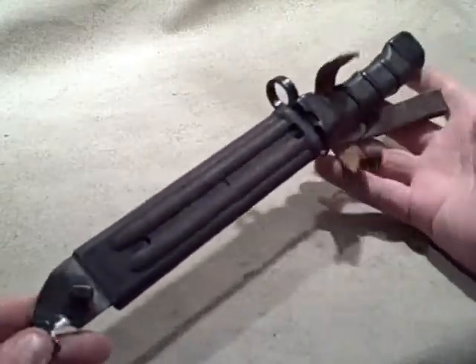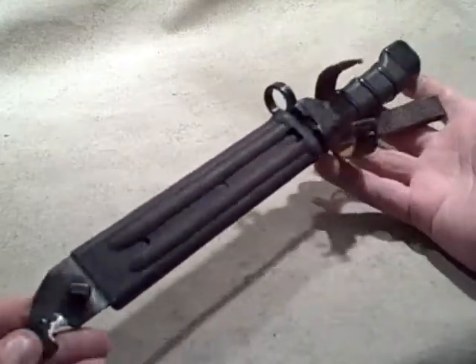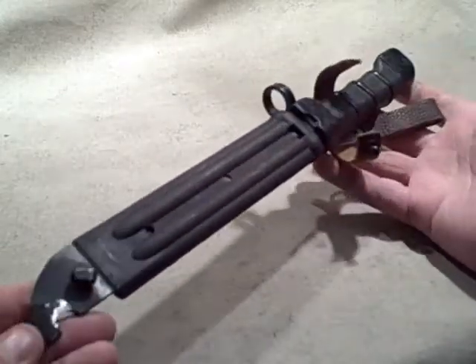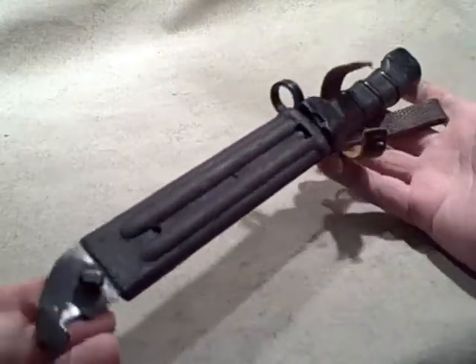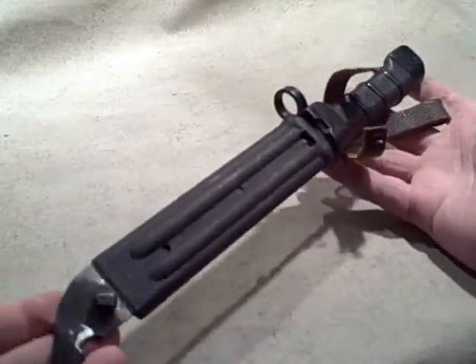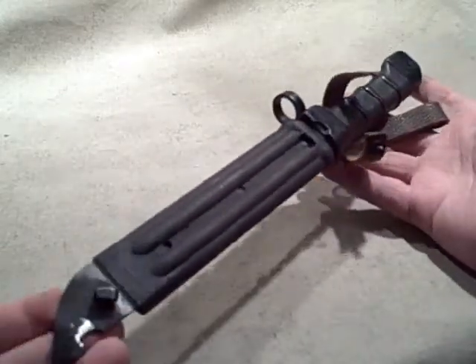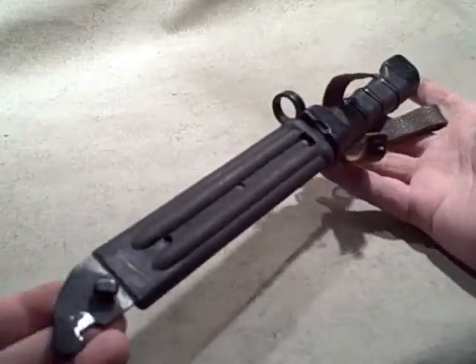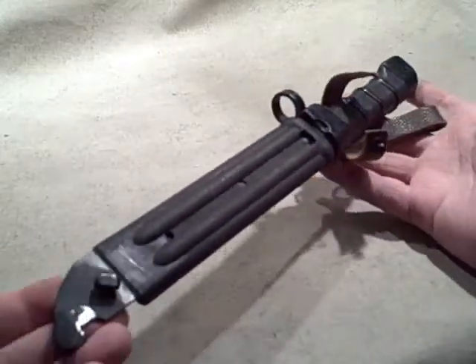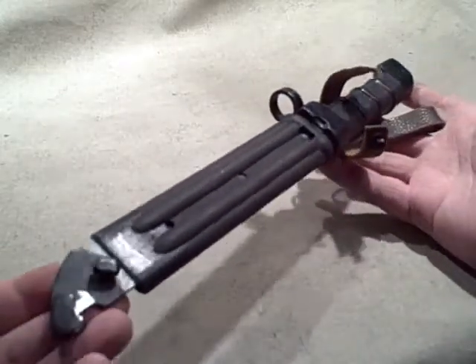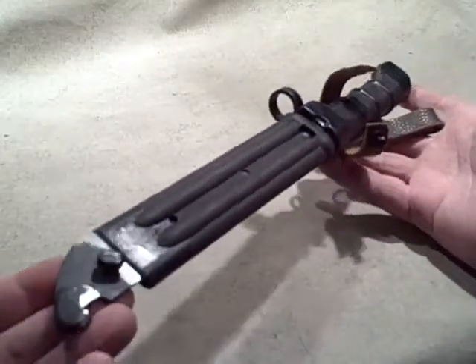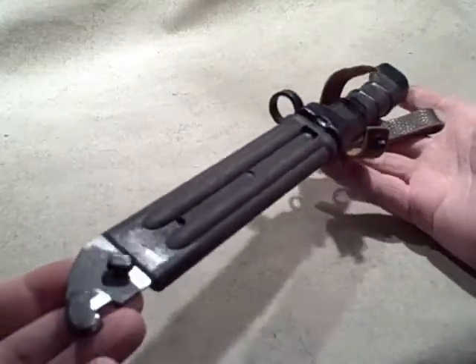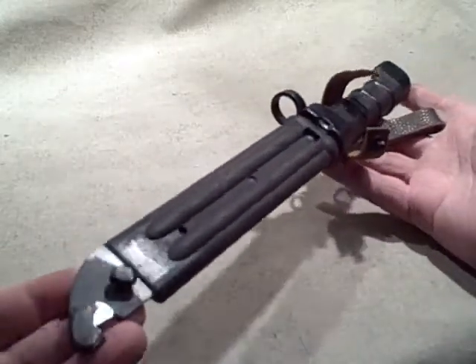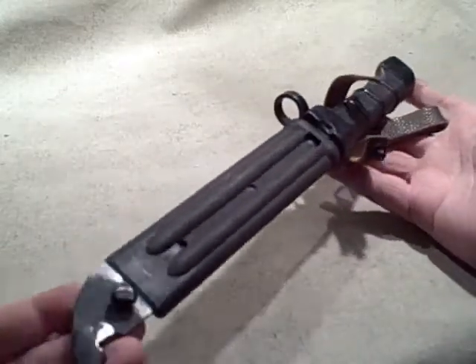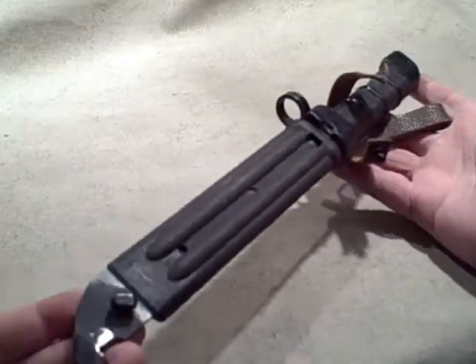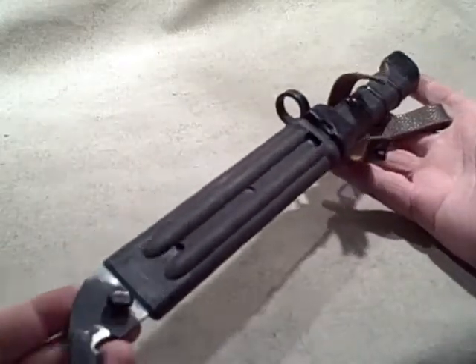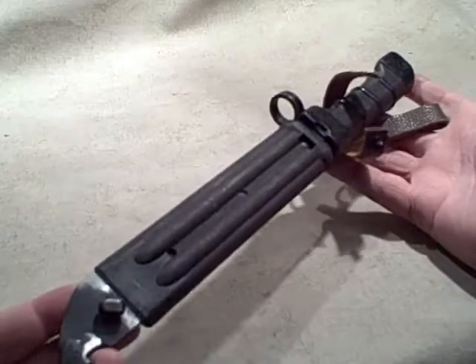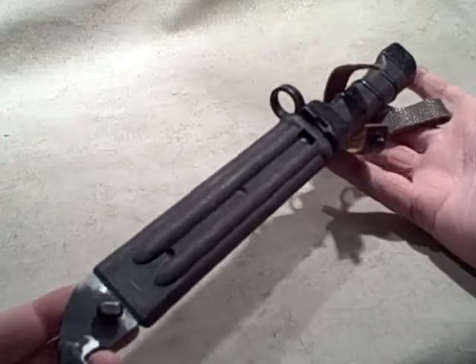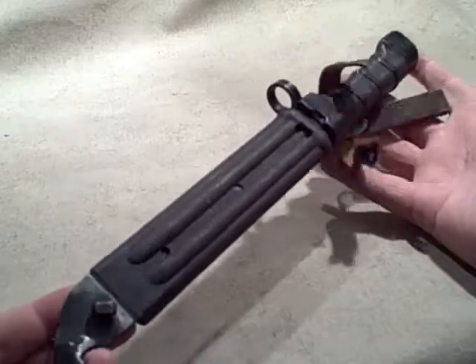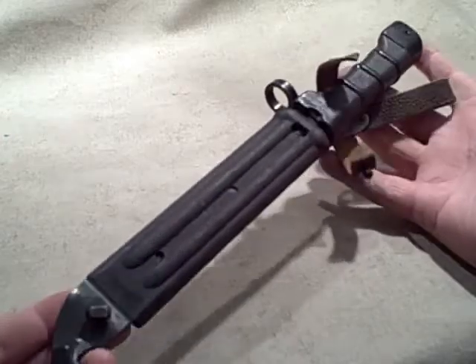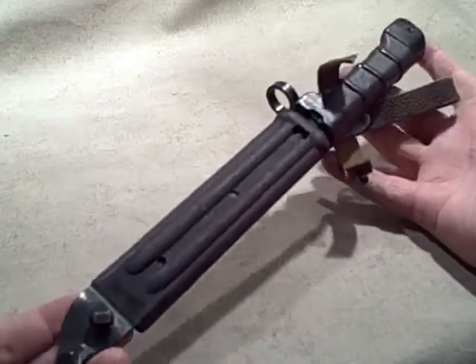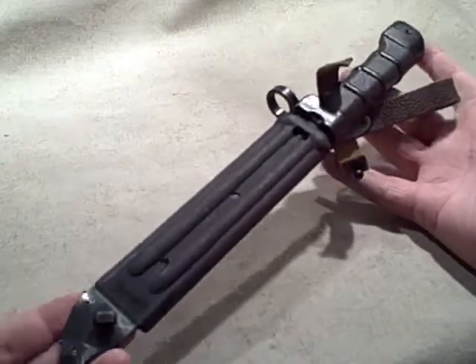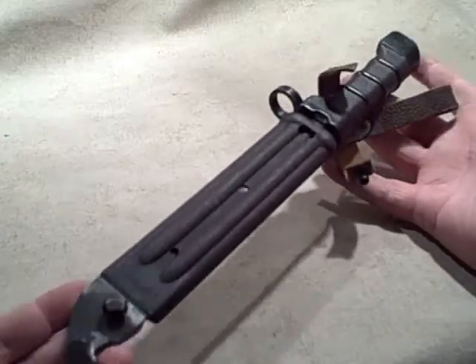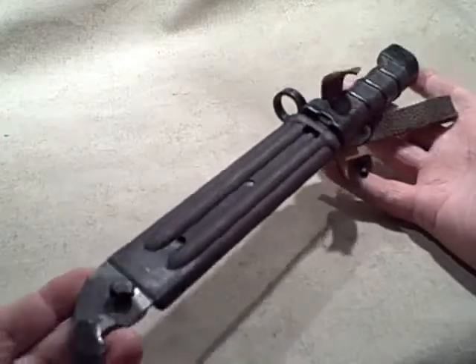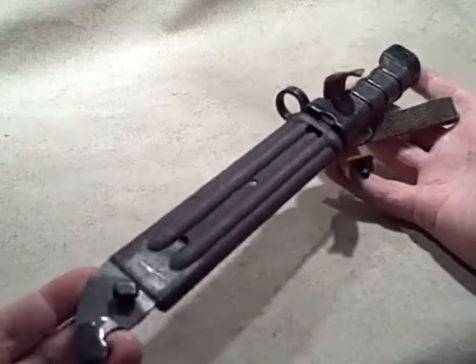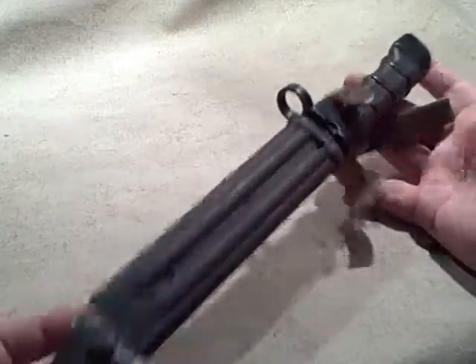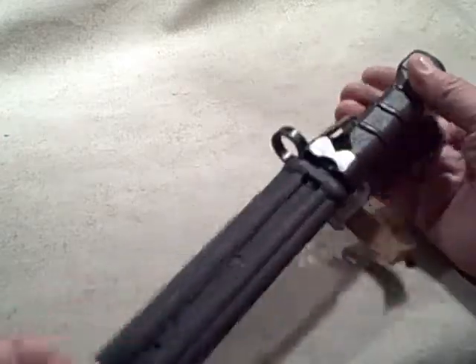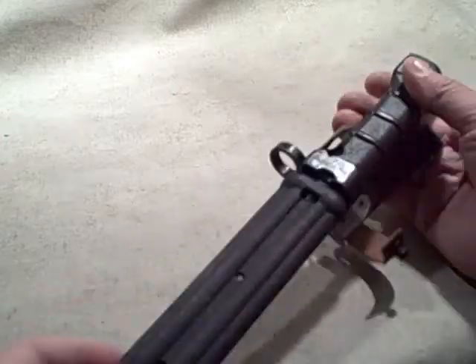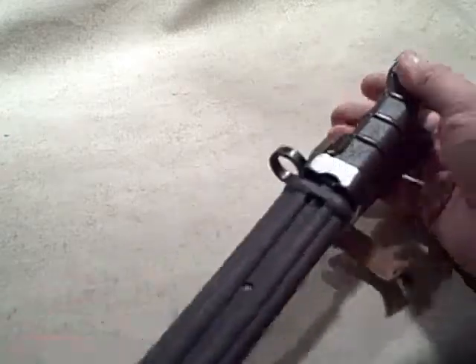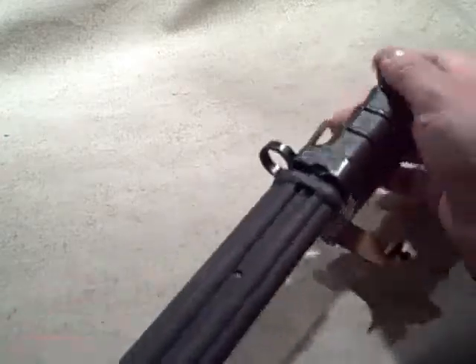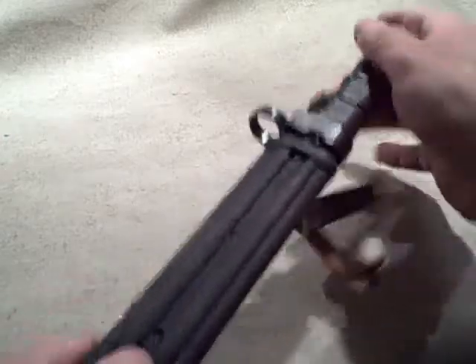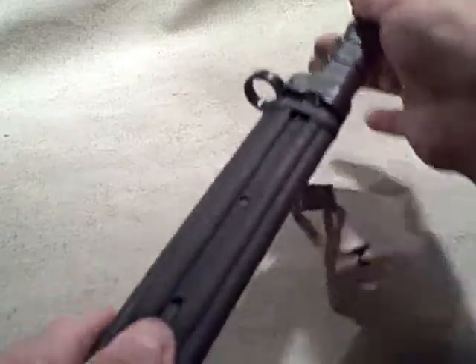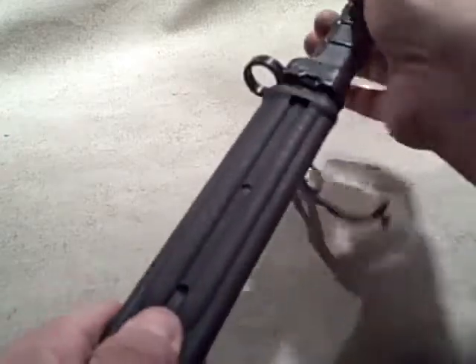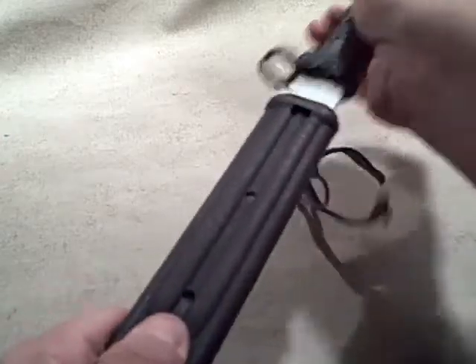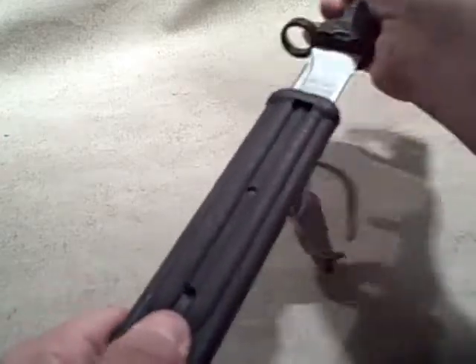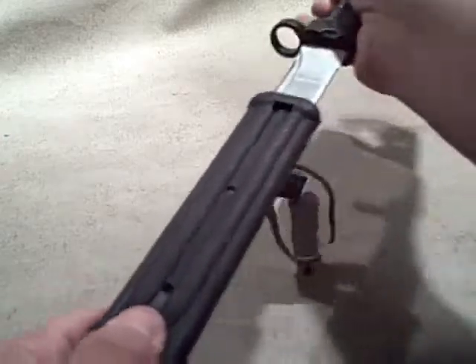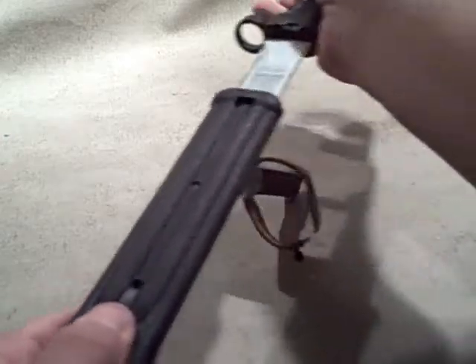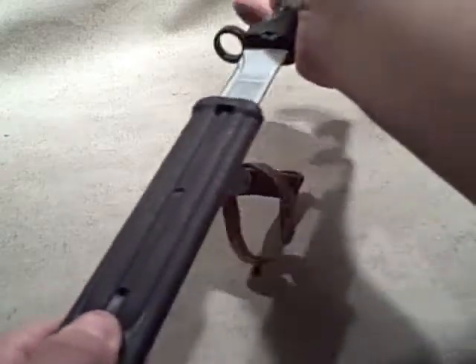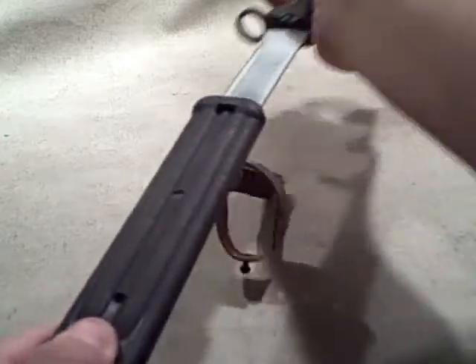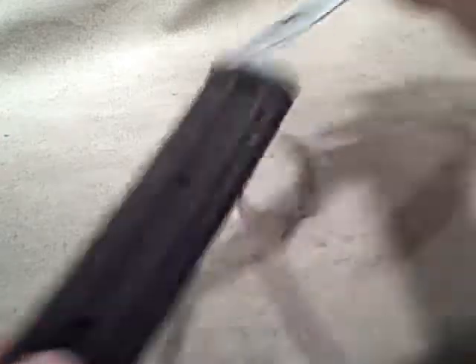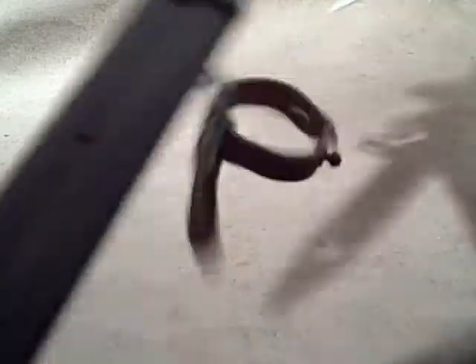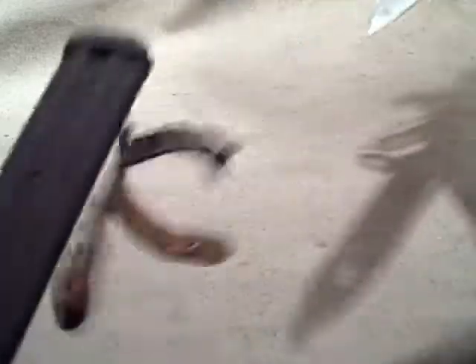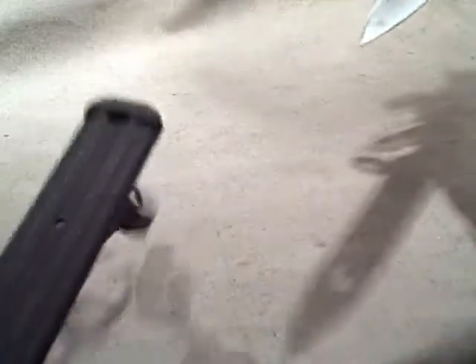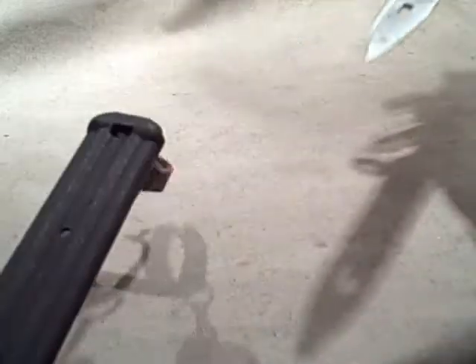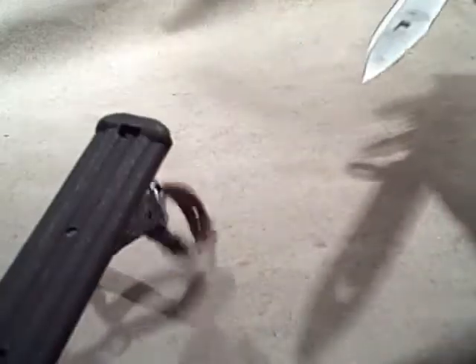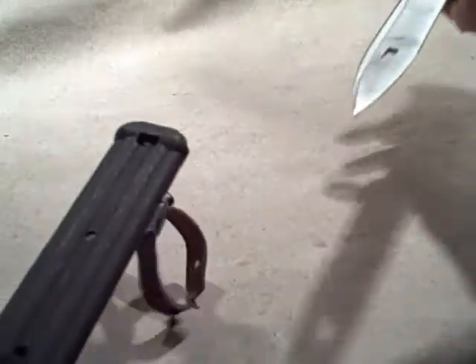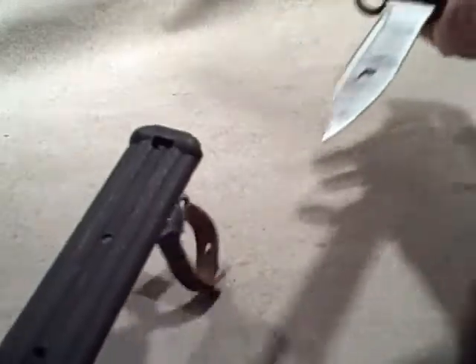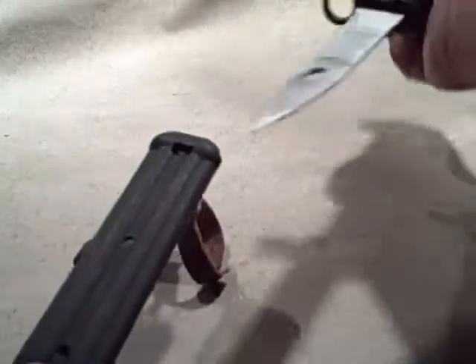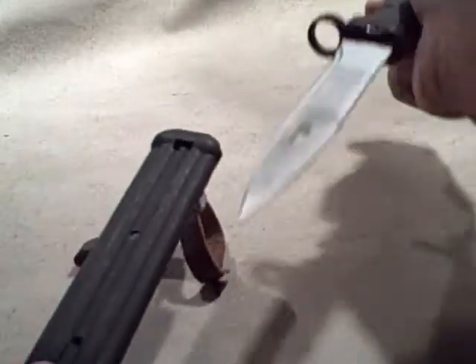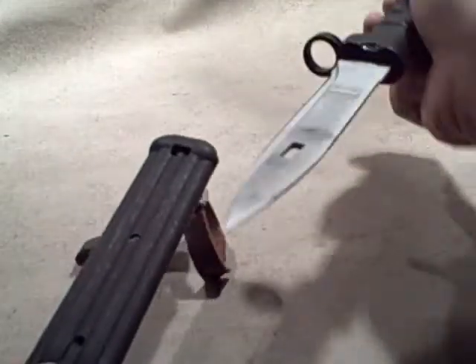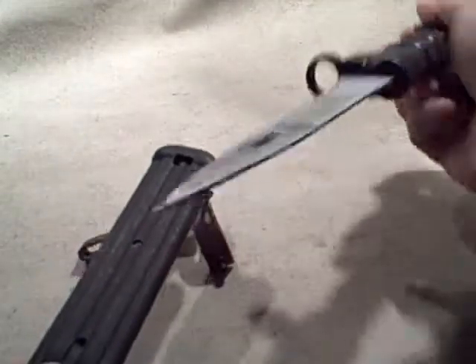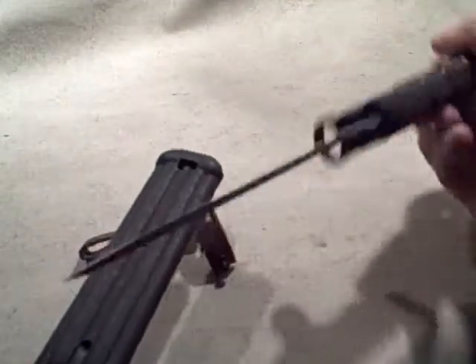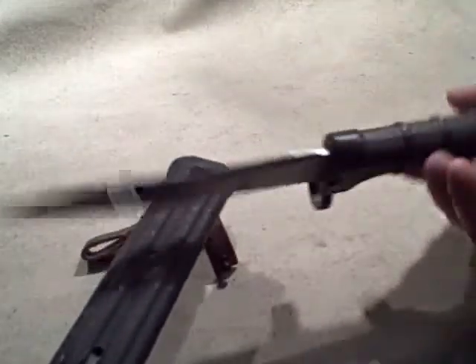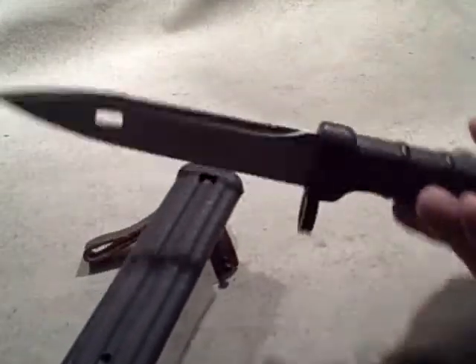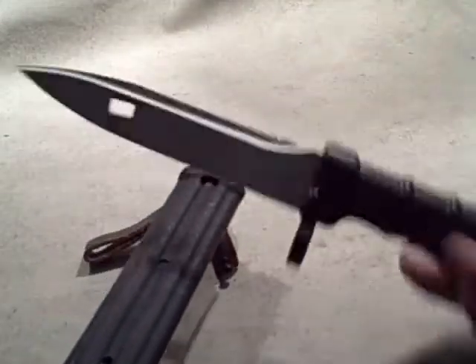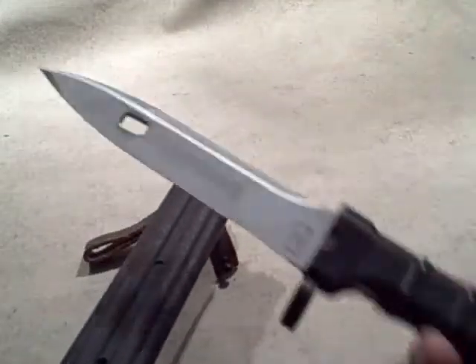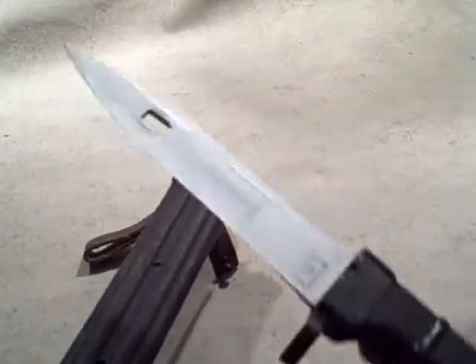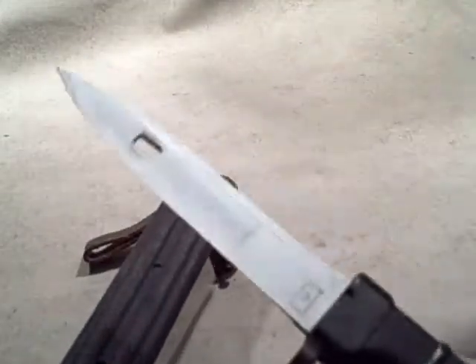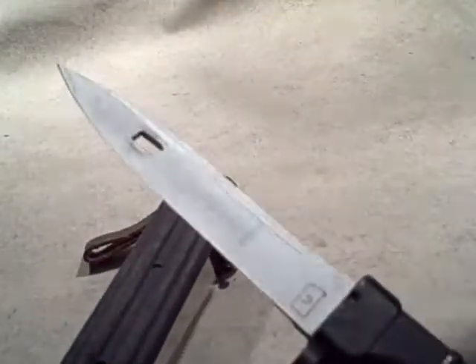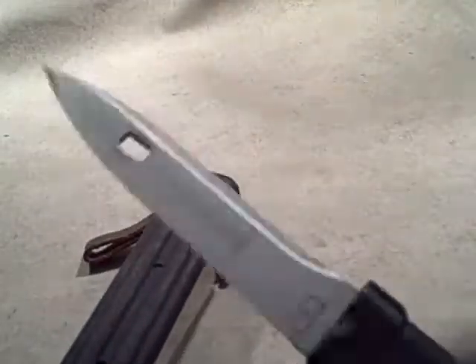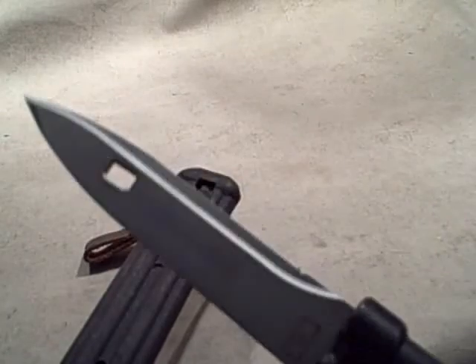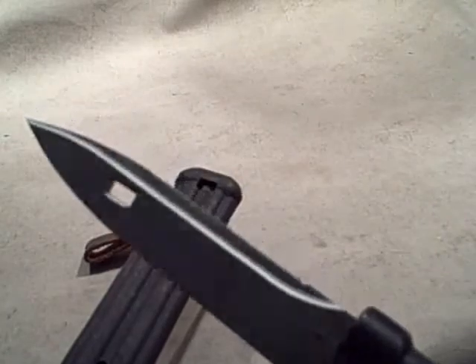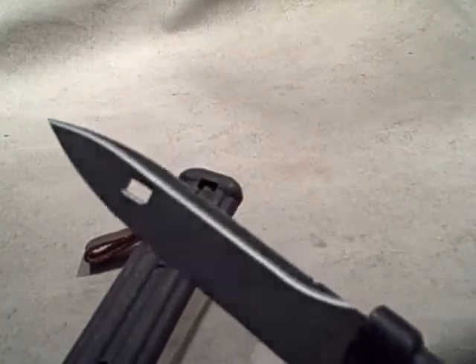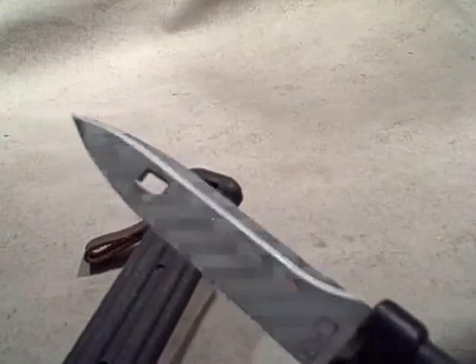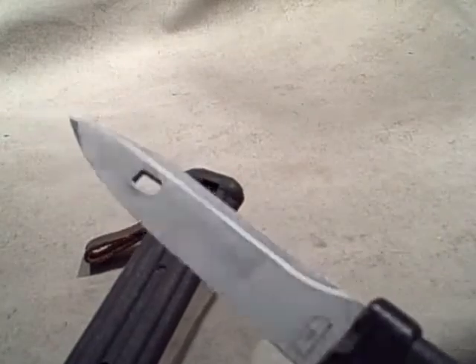These are neat bayonets, used on the AK-74s and now the AK-100 series — the 101s, 104s, all the different 100 series AKs. Very functional and very utilitarian: you can still use it like a knife, can definitely use it like a weapon, and of course it's a wire cutter.